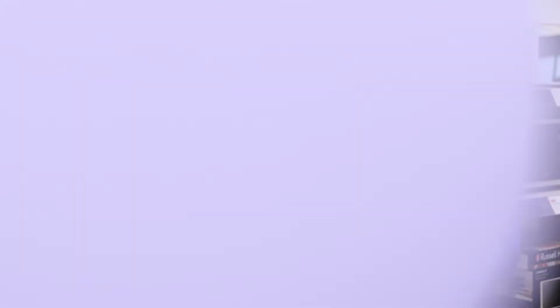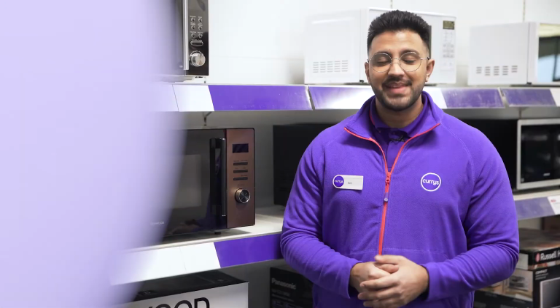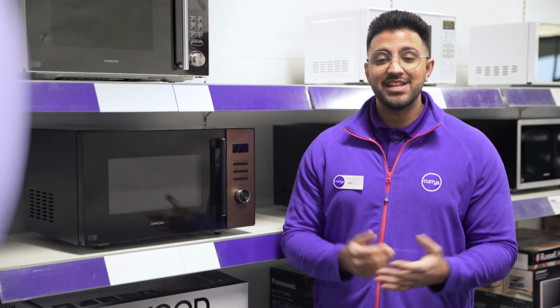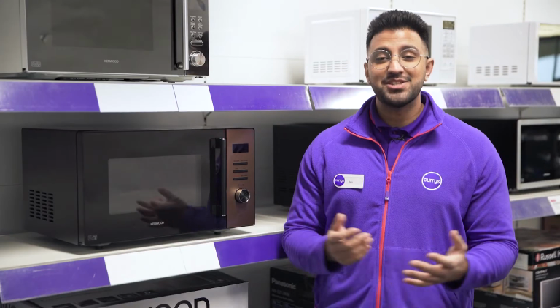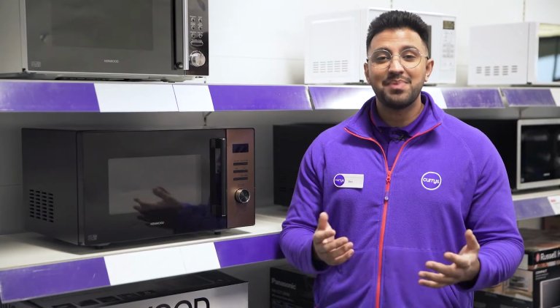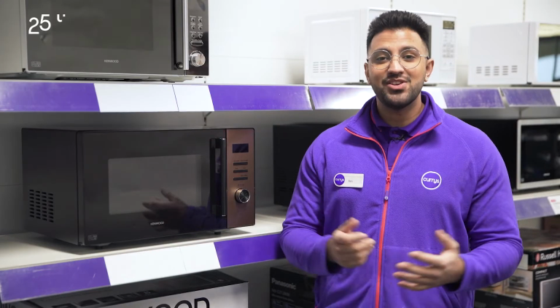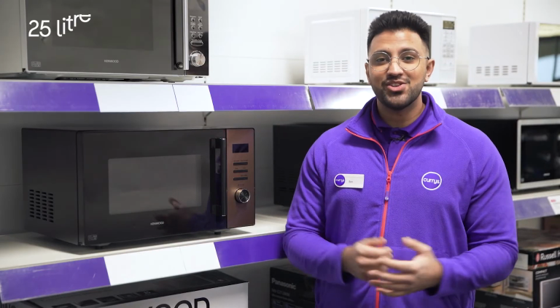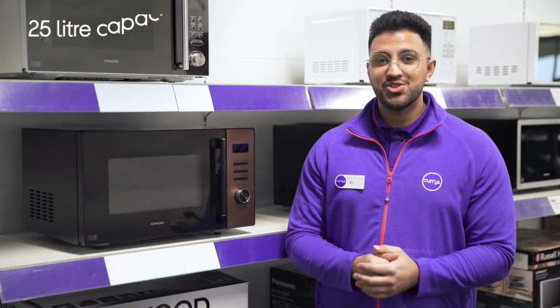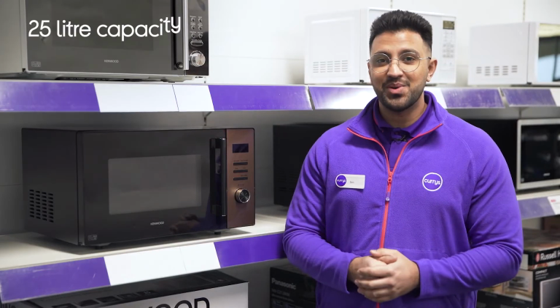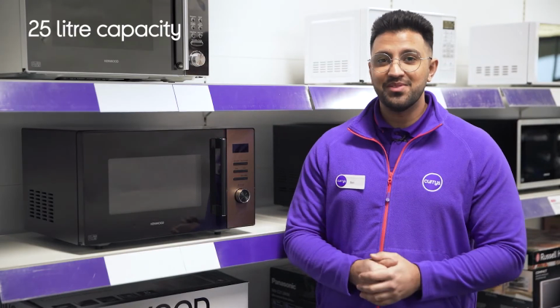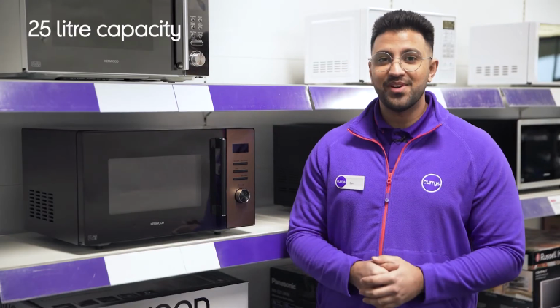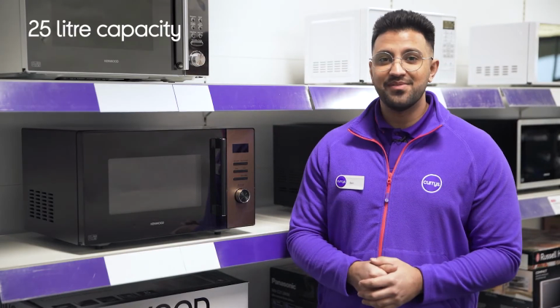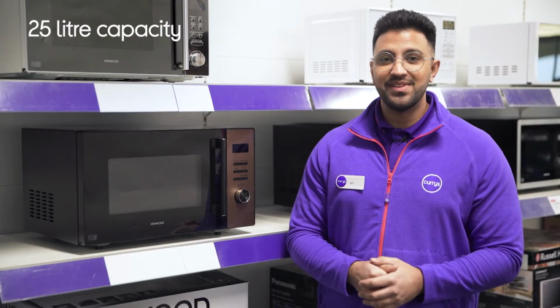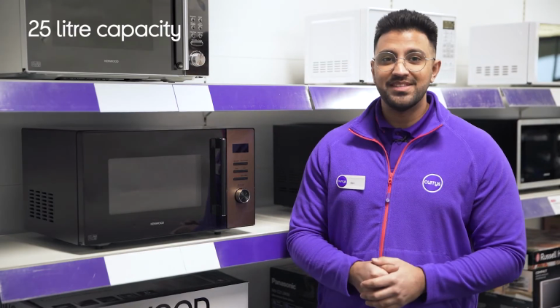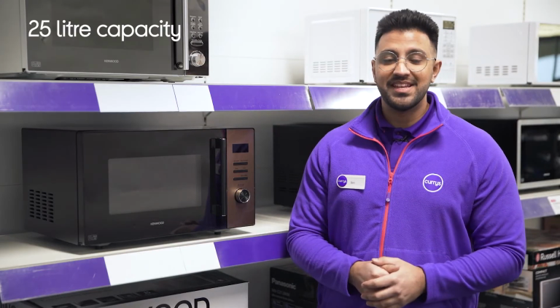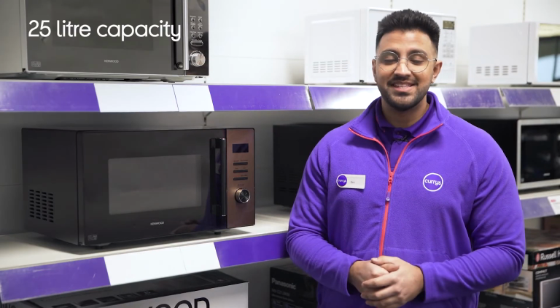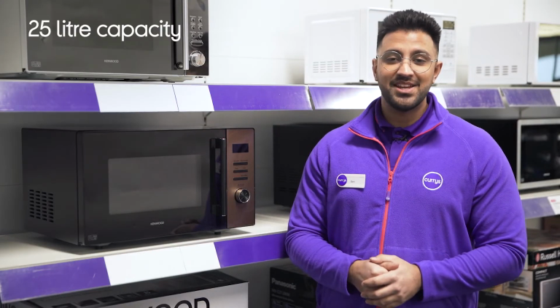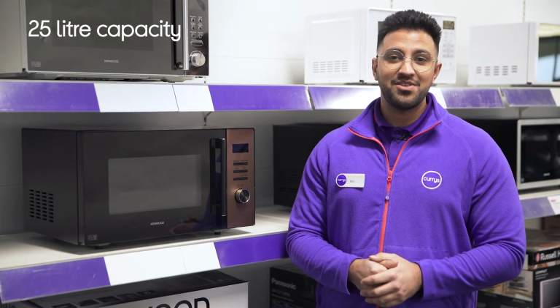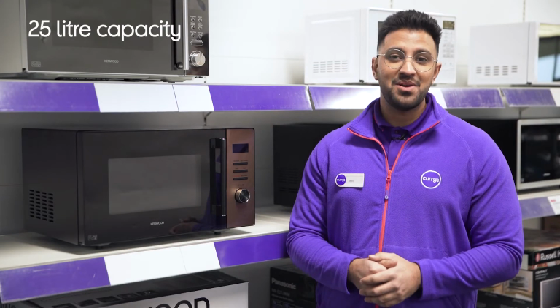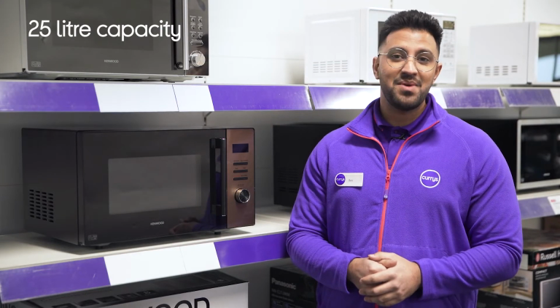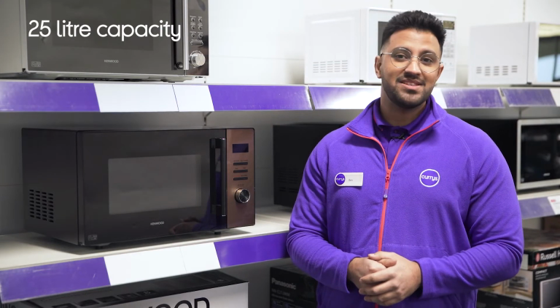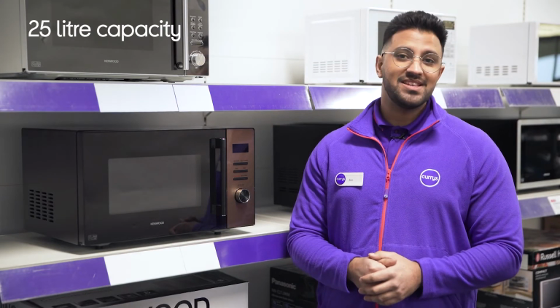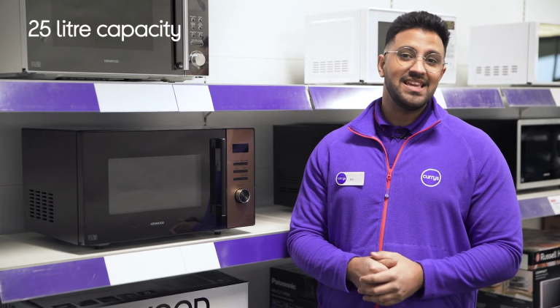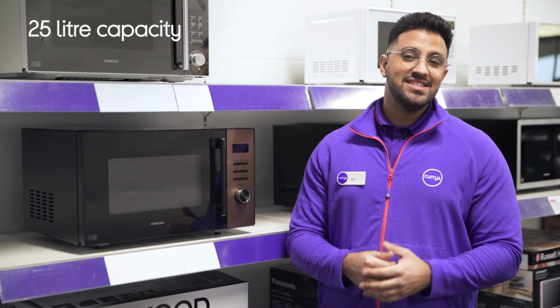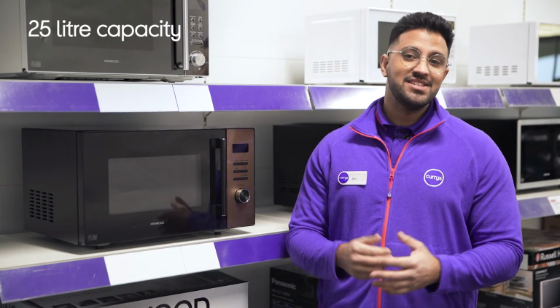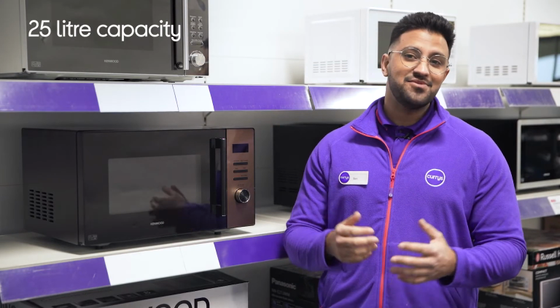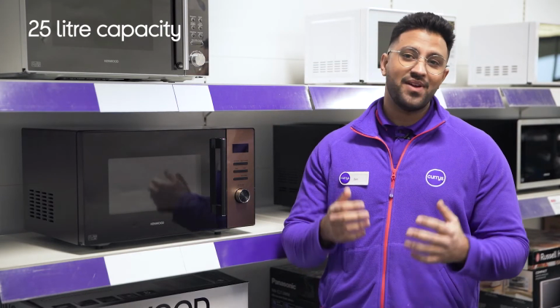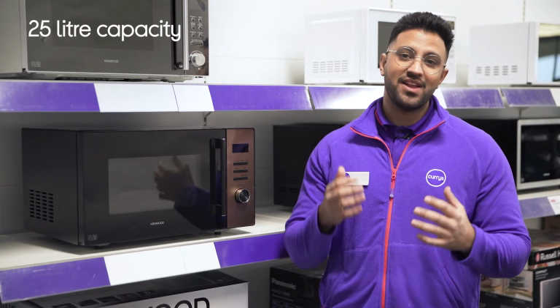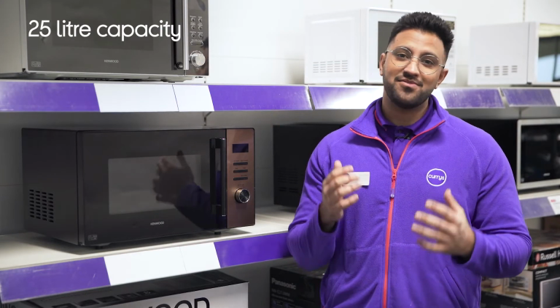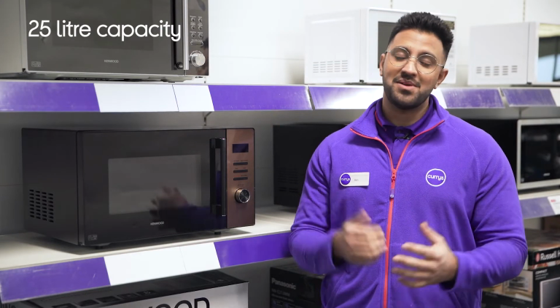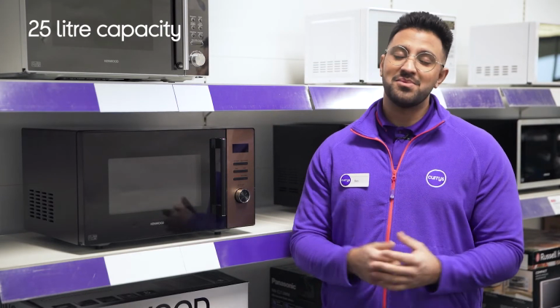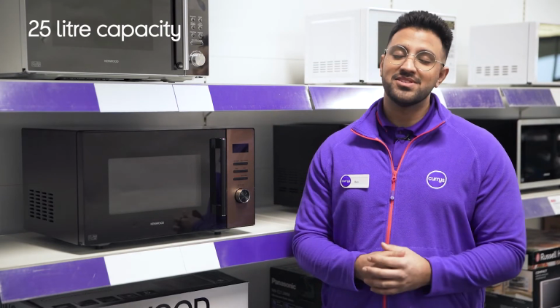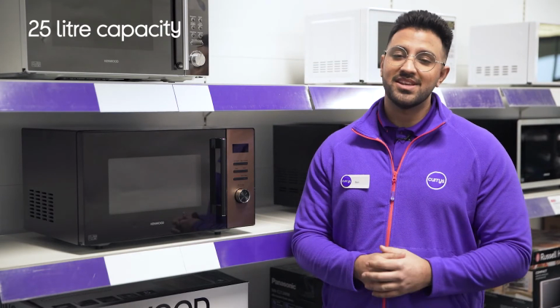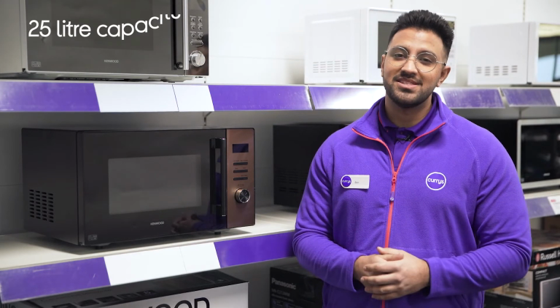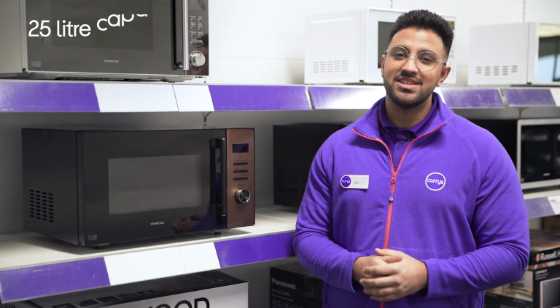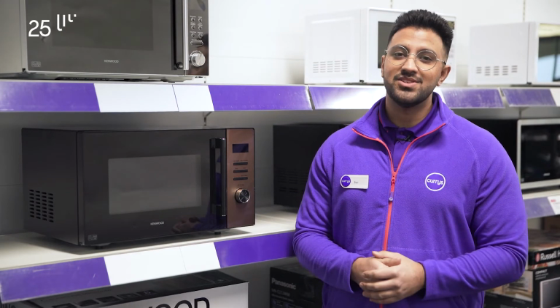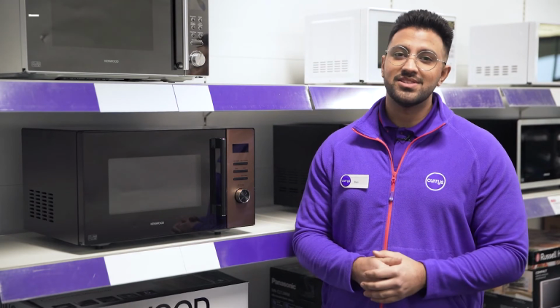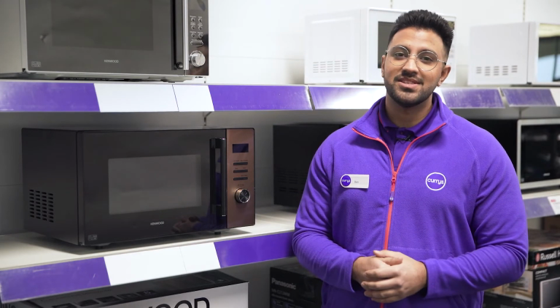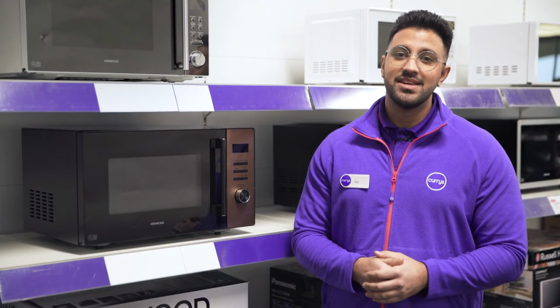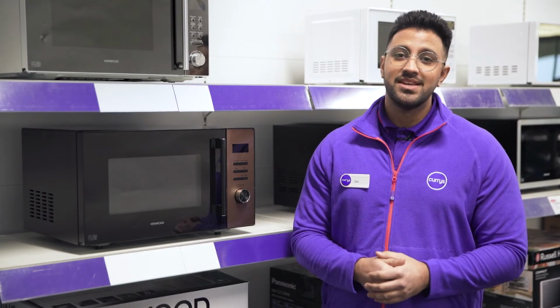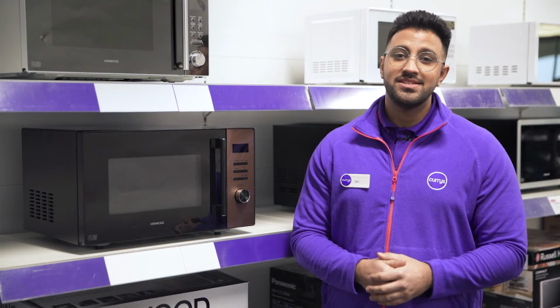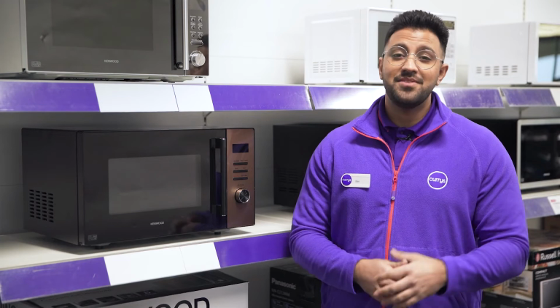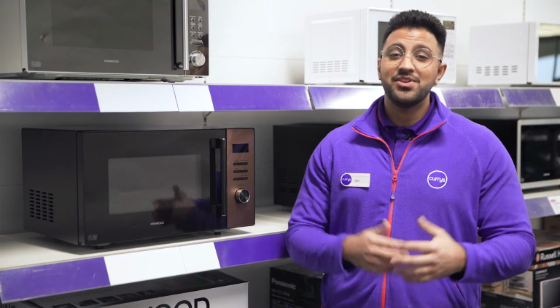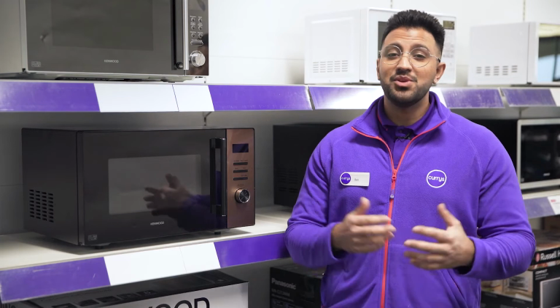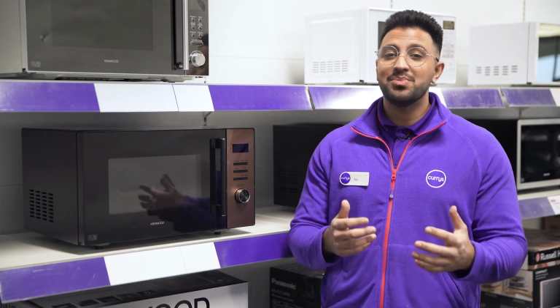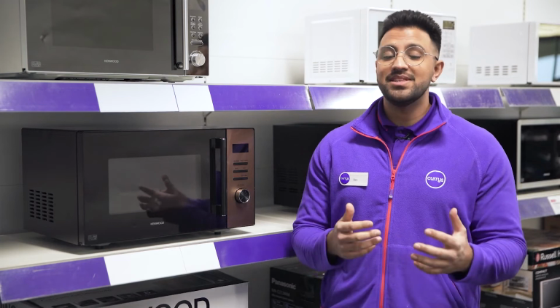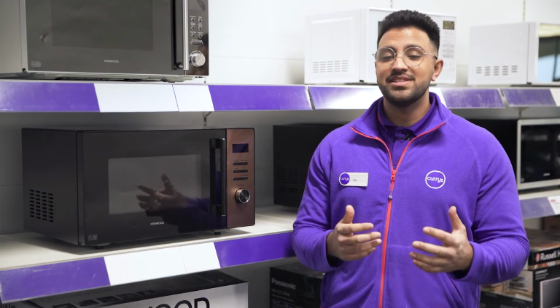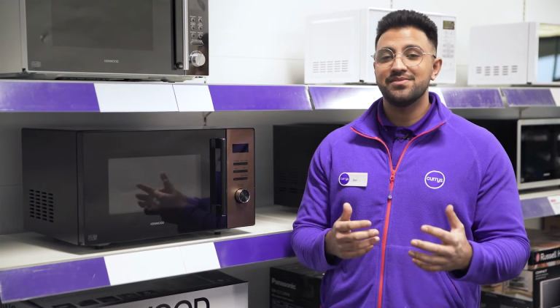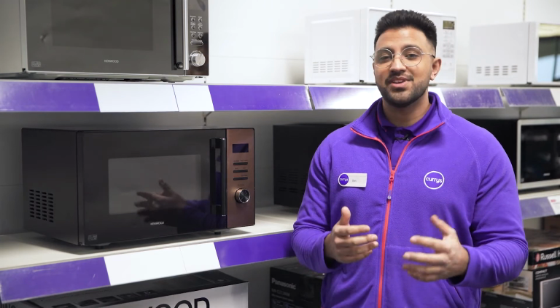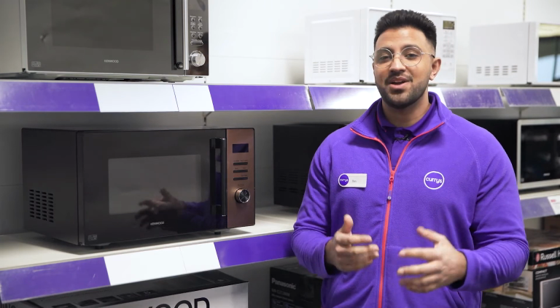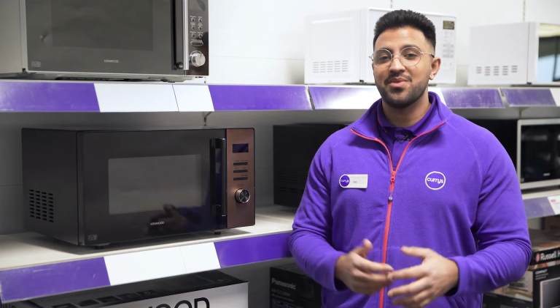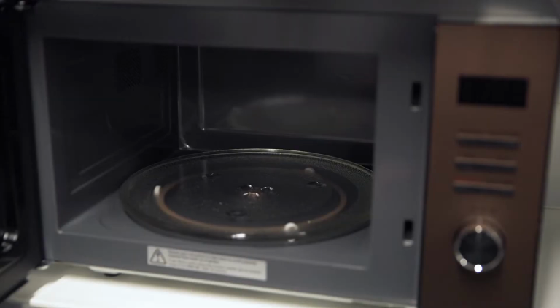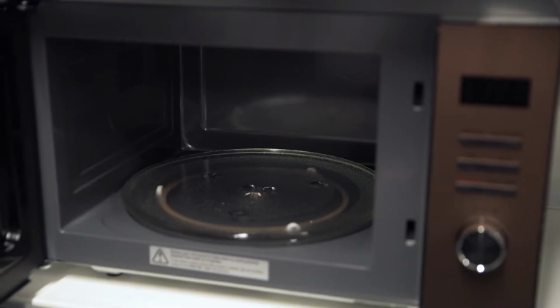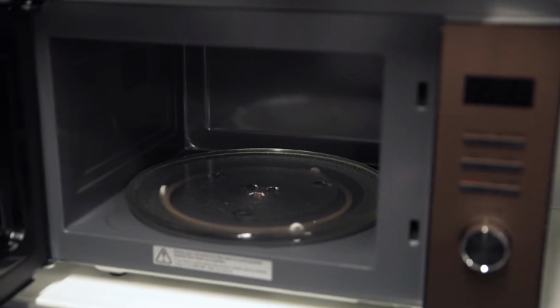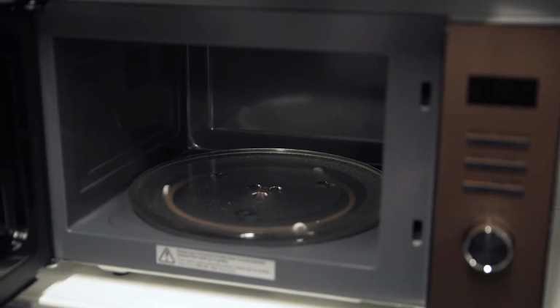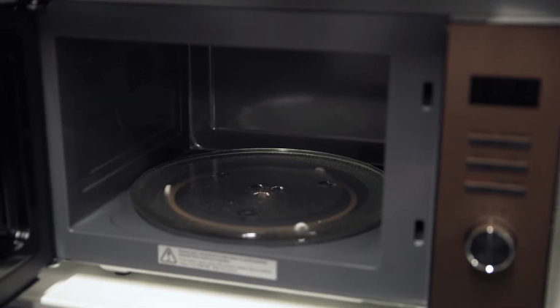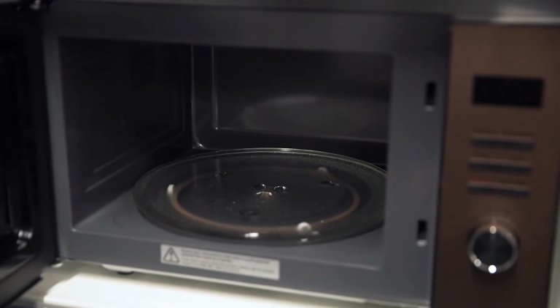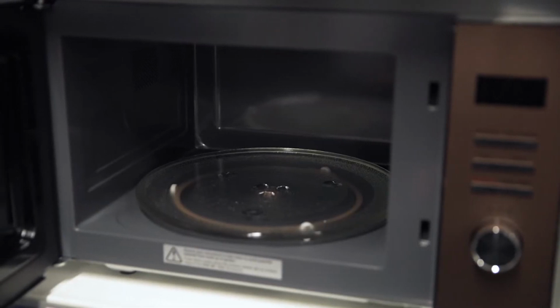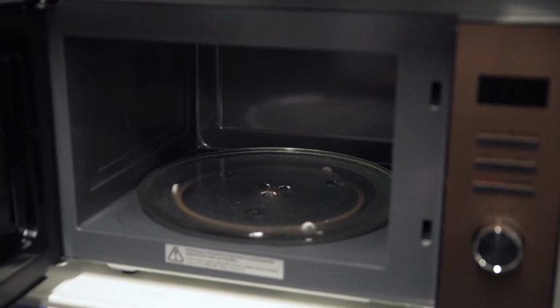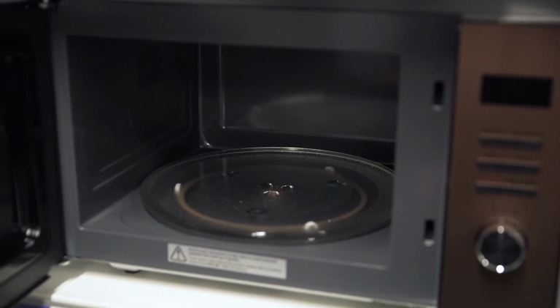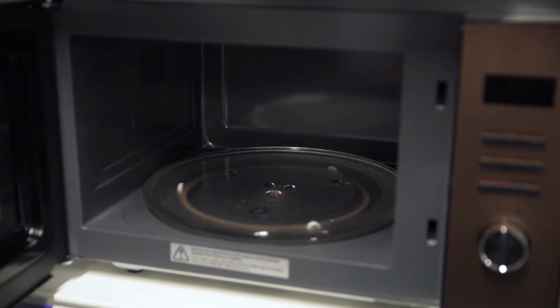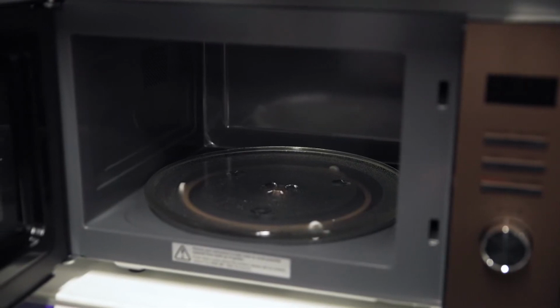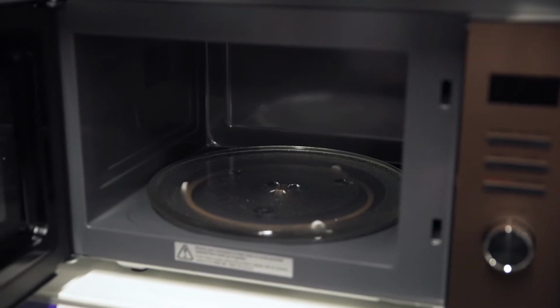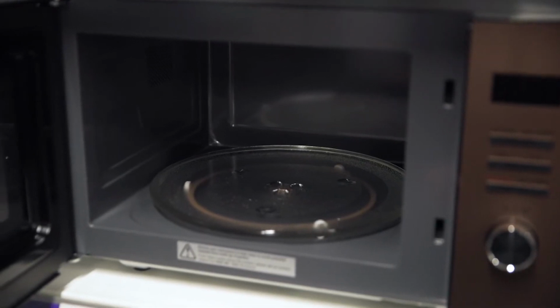Its spacious 25 litre interior makes it easy to fit in family-sized dishes, saving you plenty of time when it comes to cooking for the whole family.